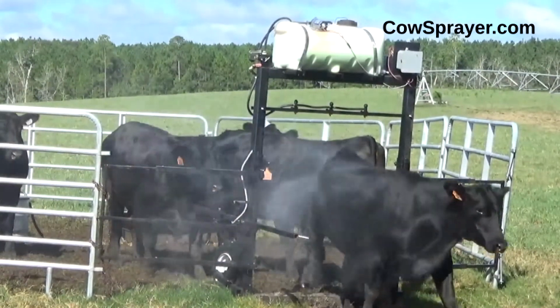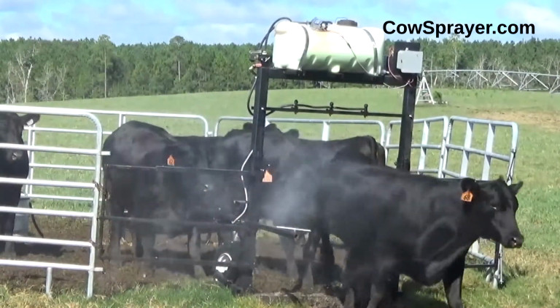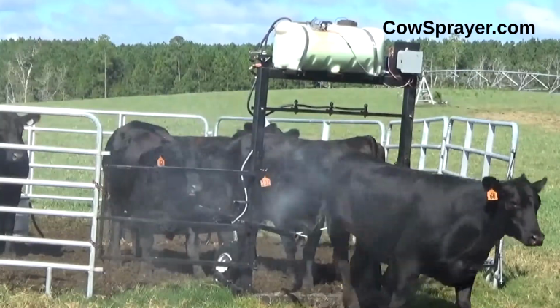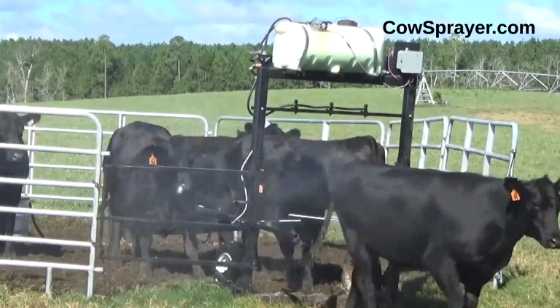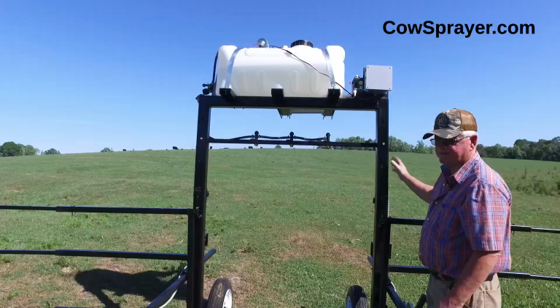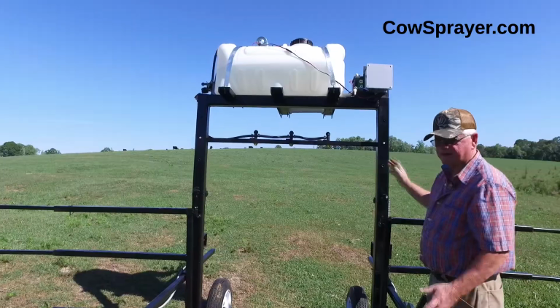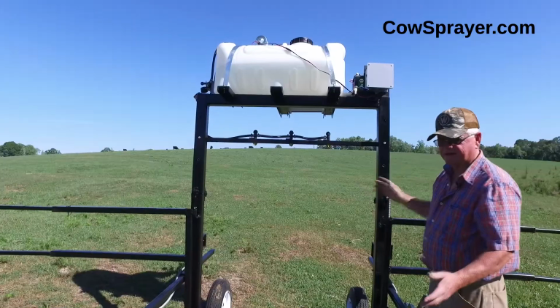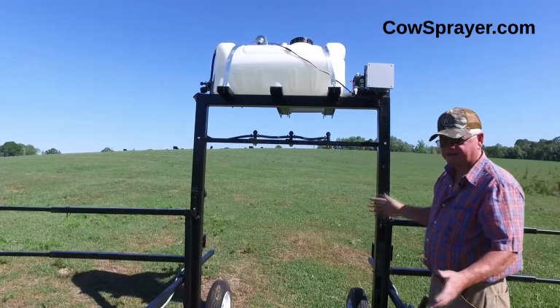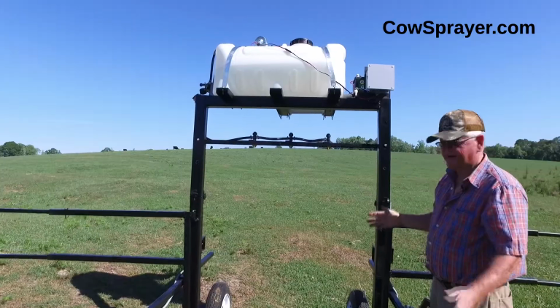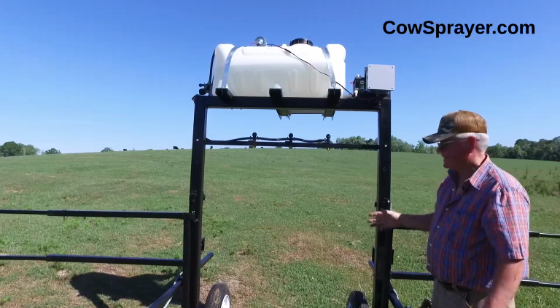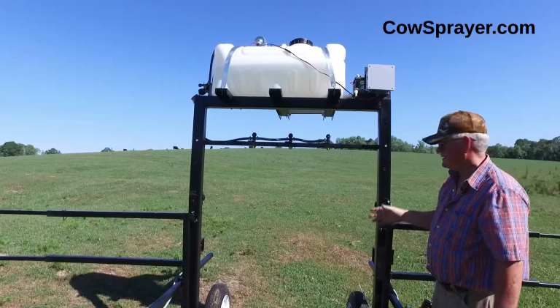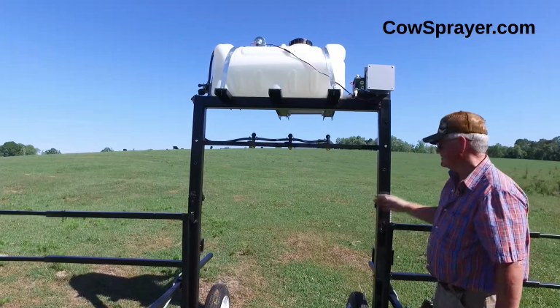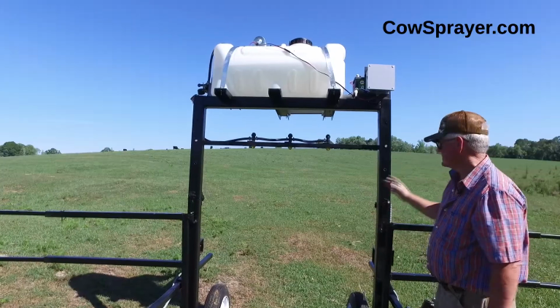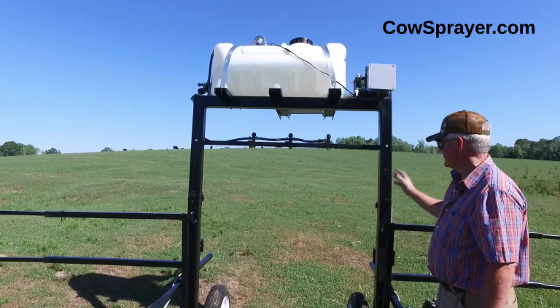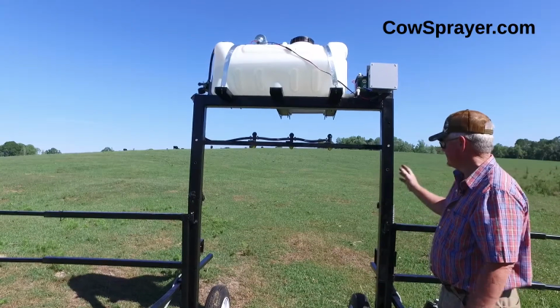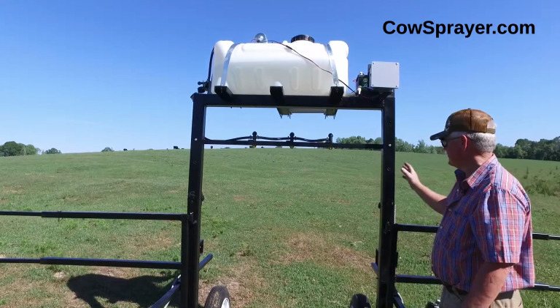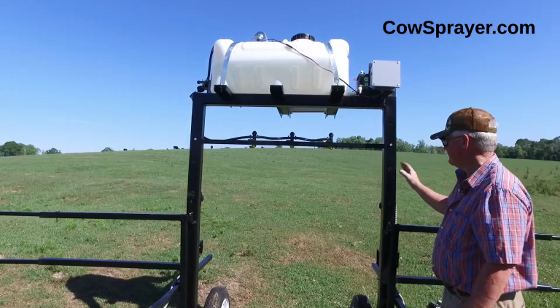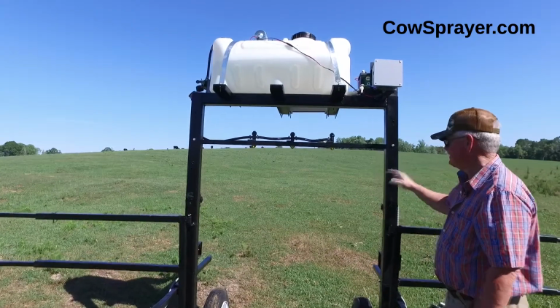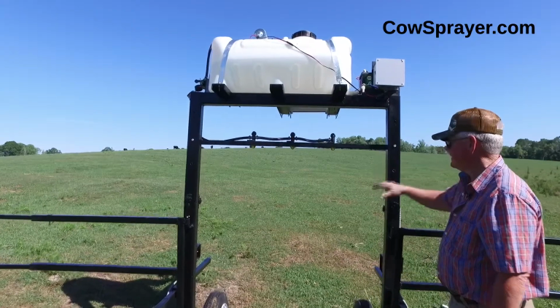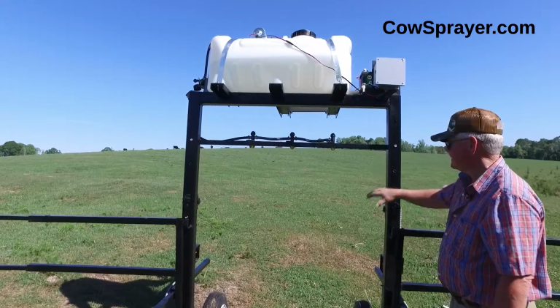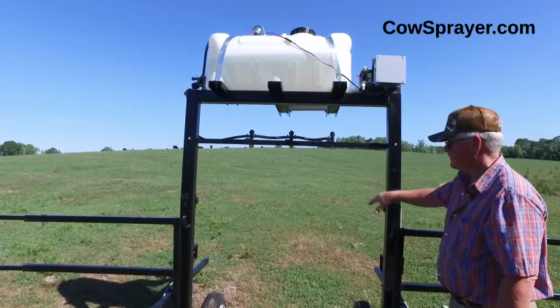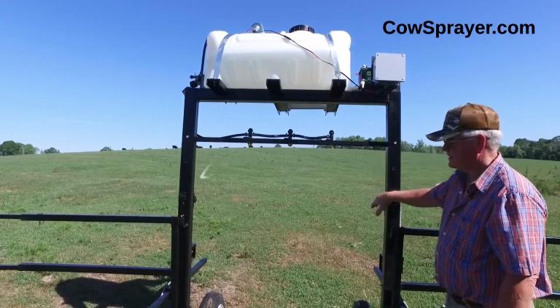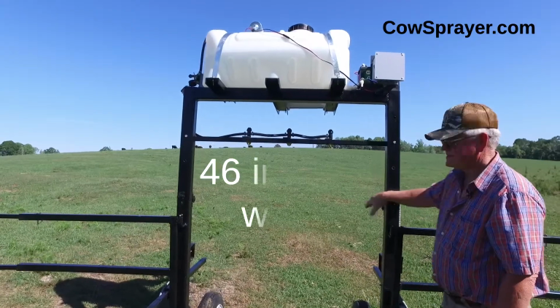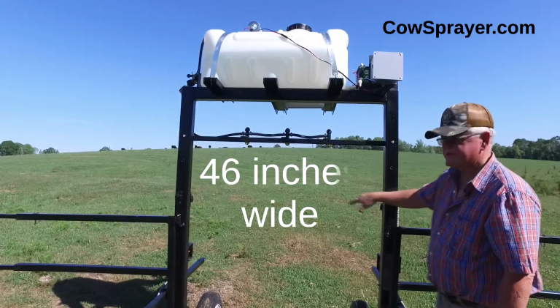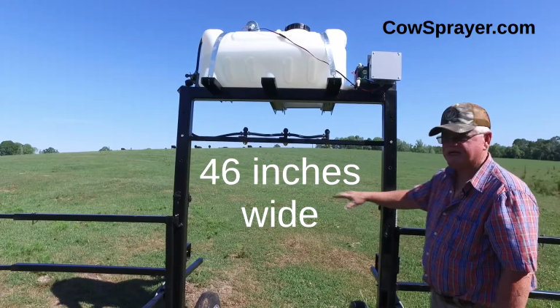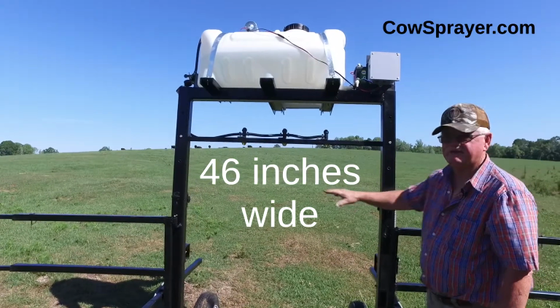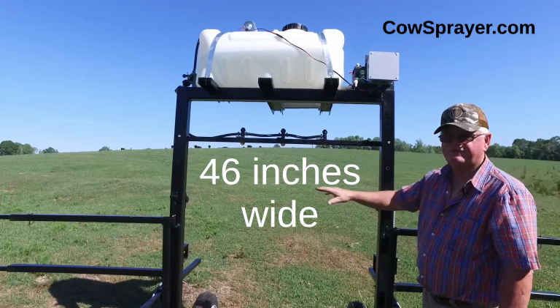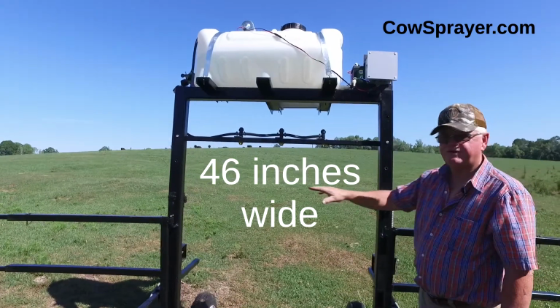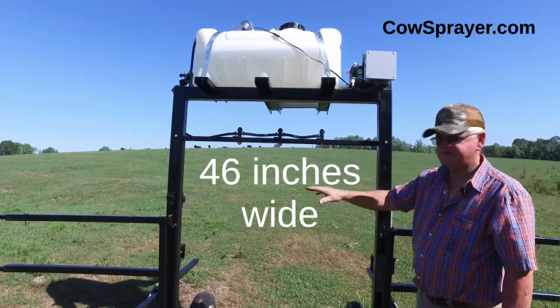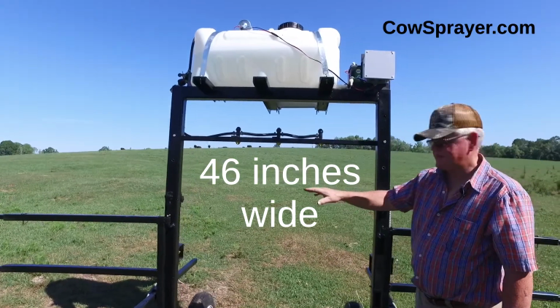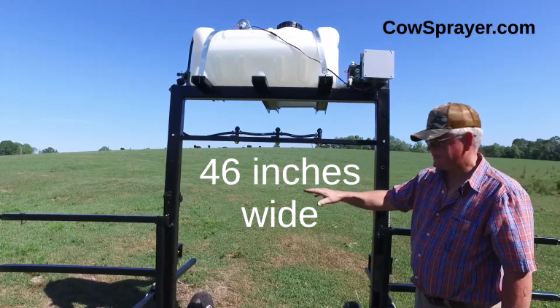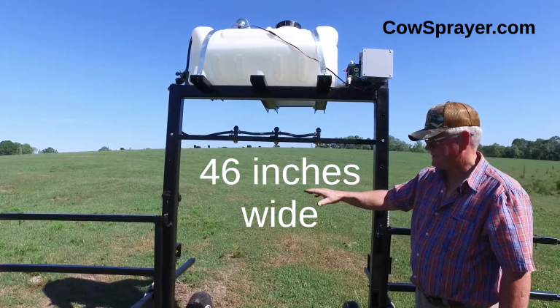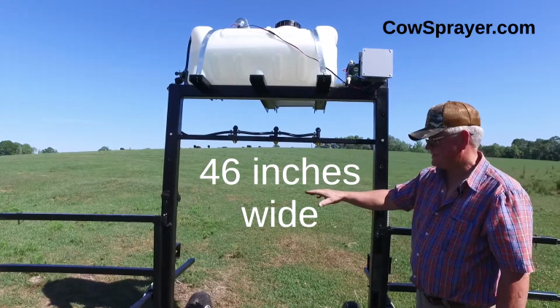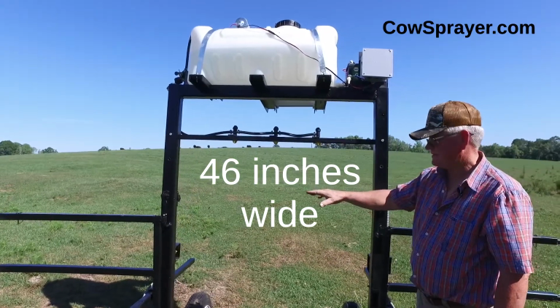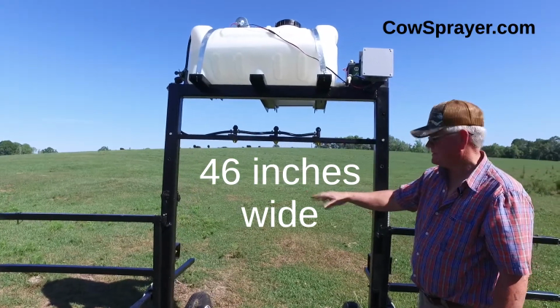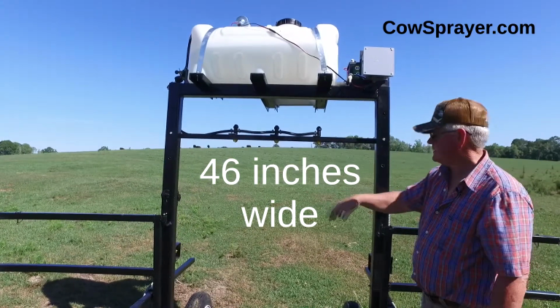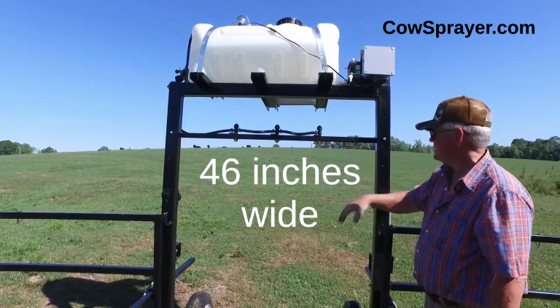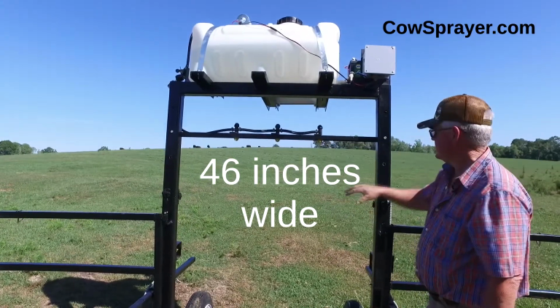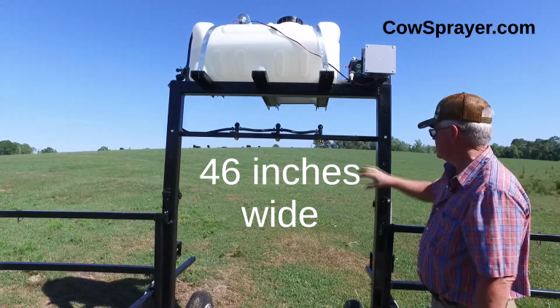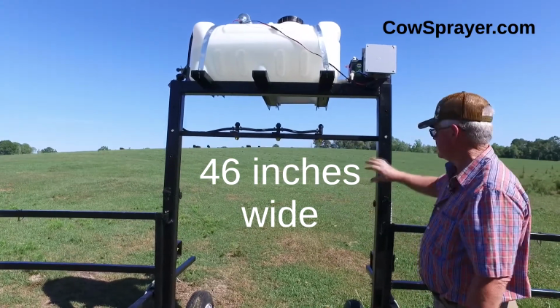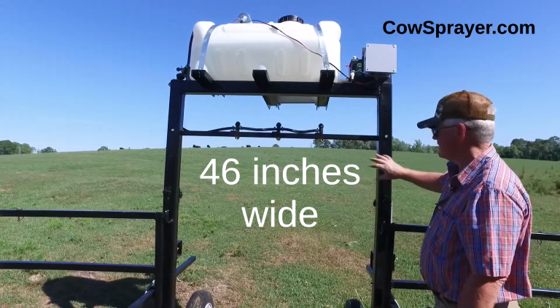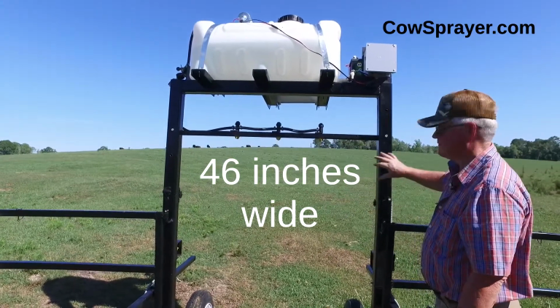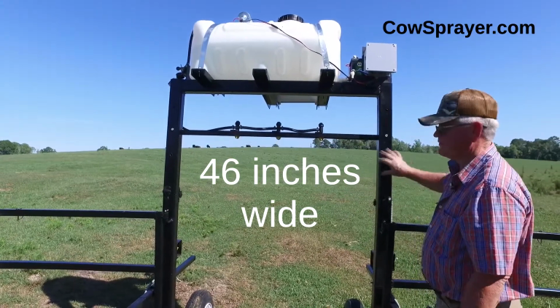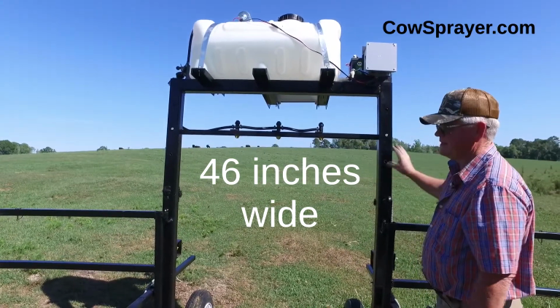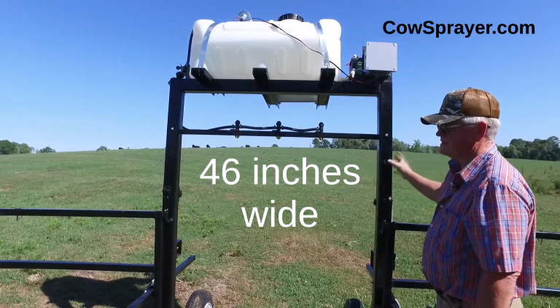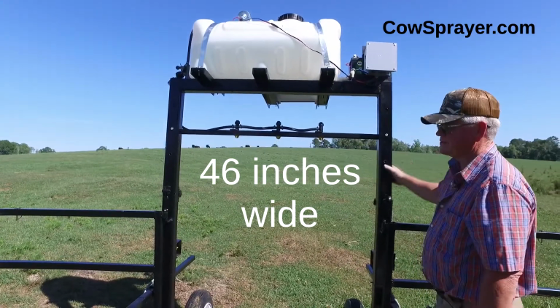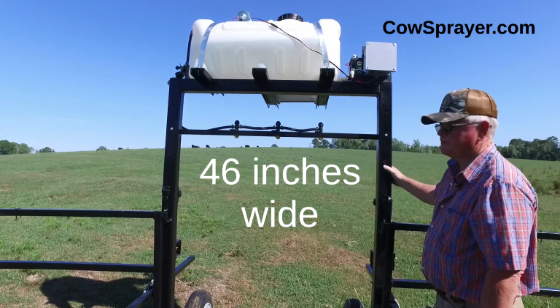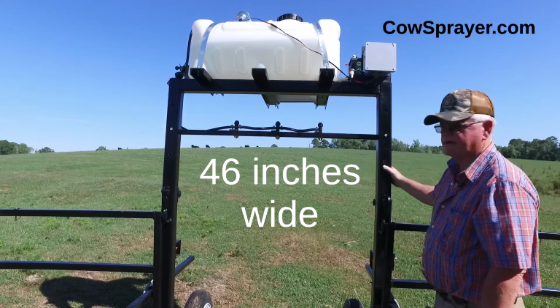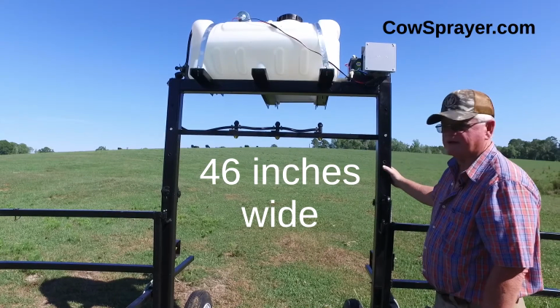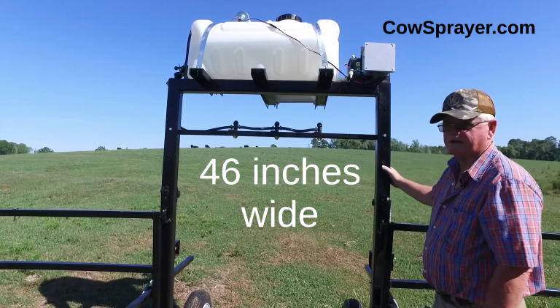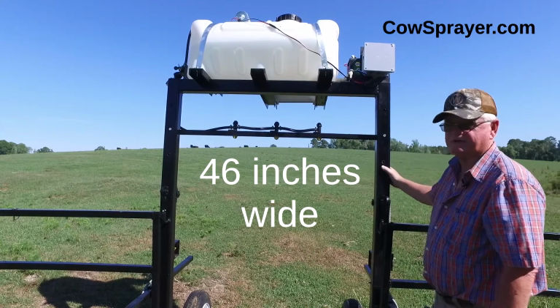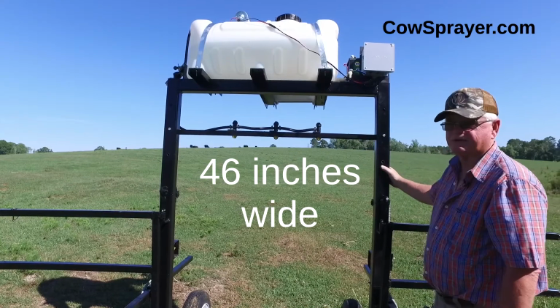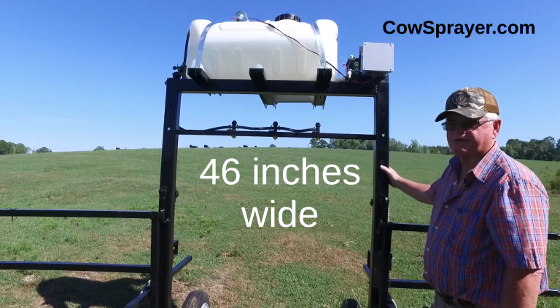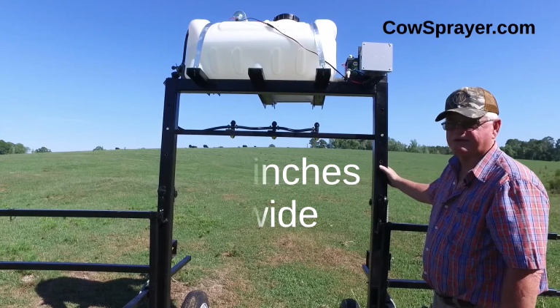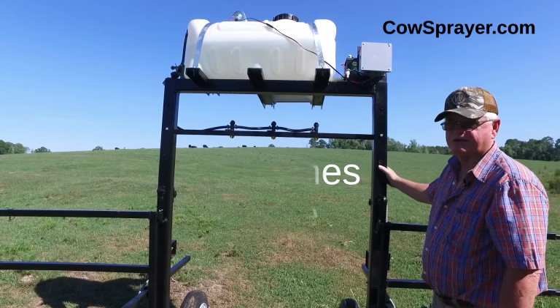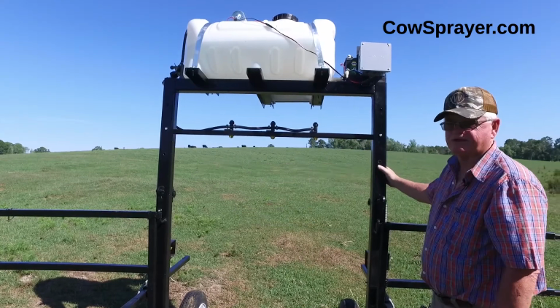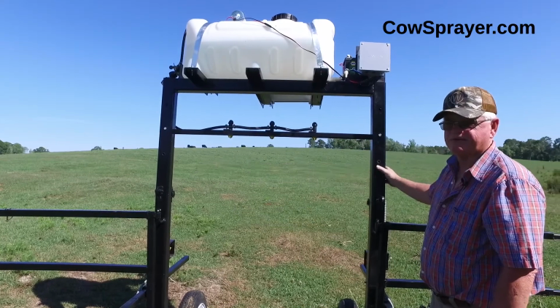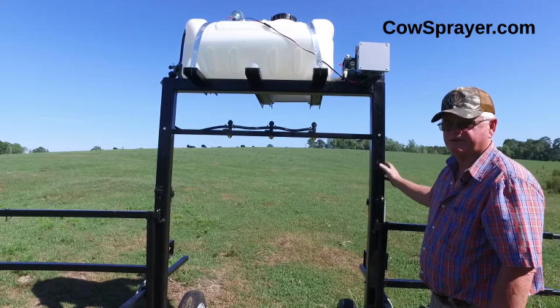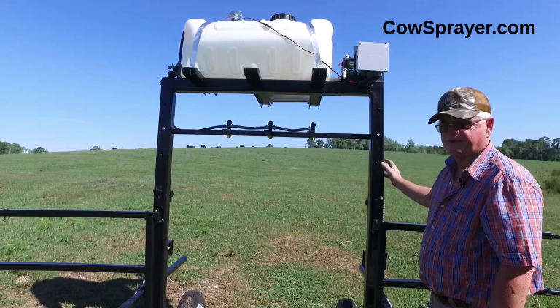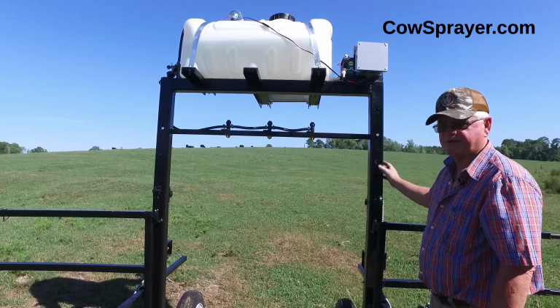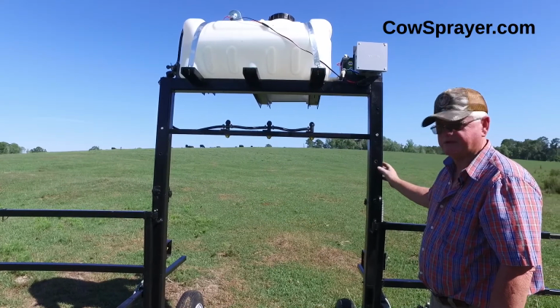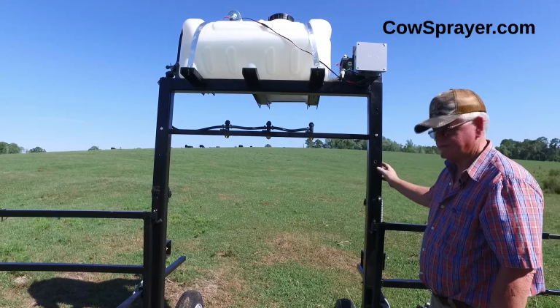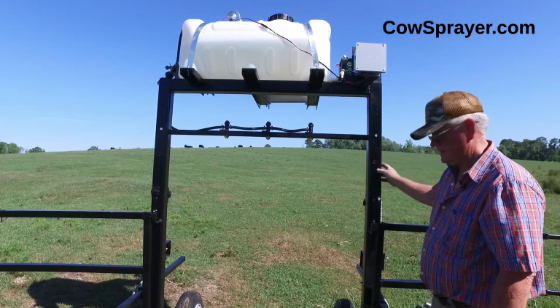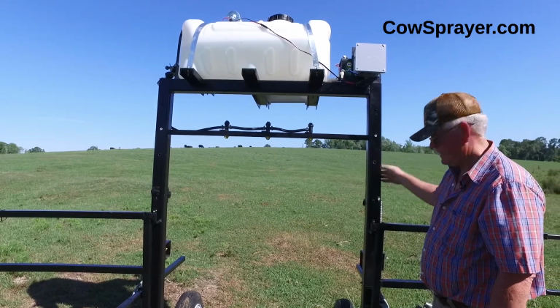It's designed to last. On the inside it's 46 inches. It's got three-inch square tubing, quarter-inch thick.